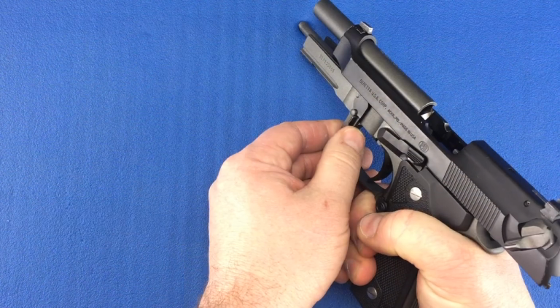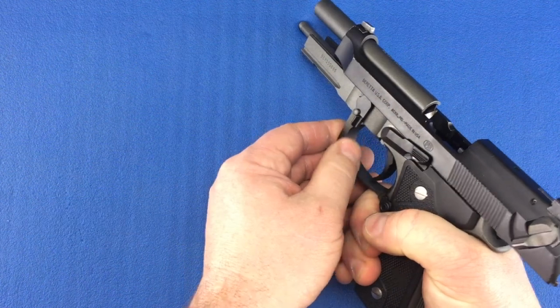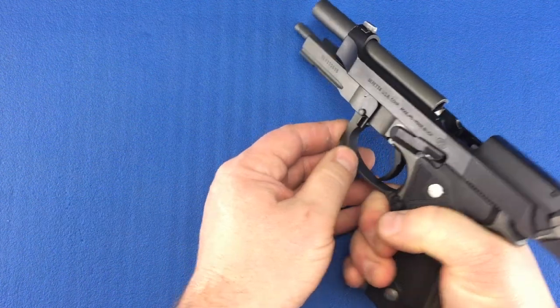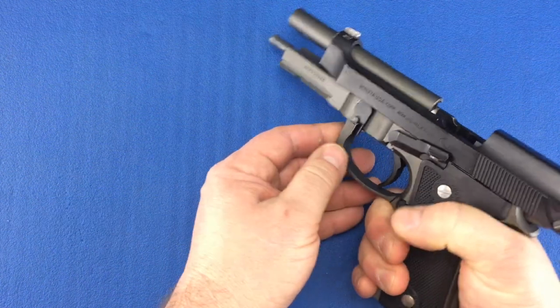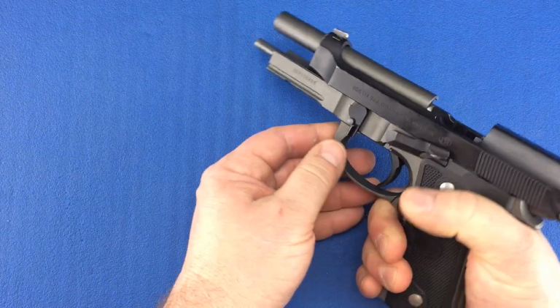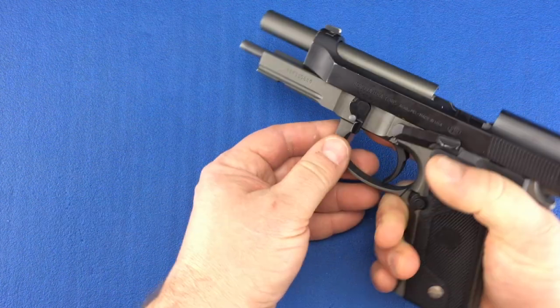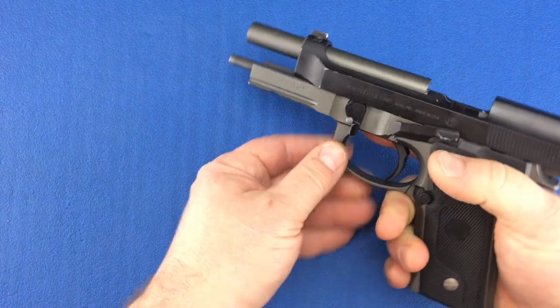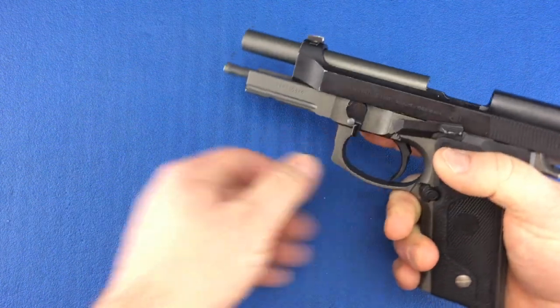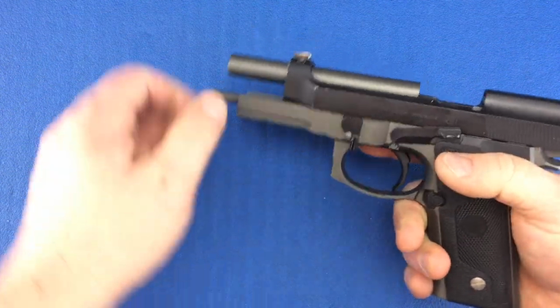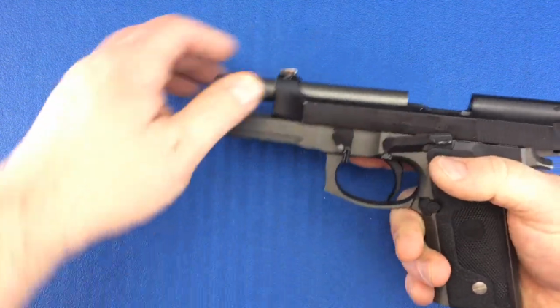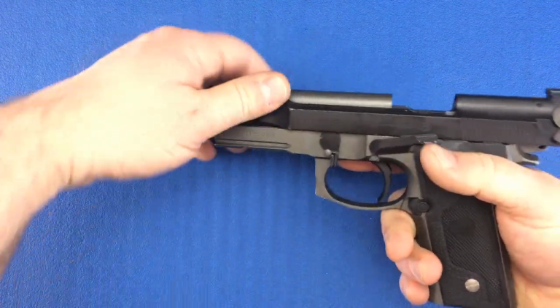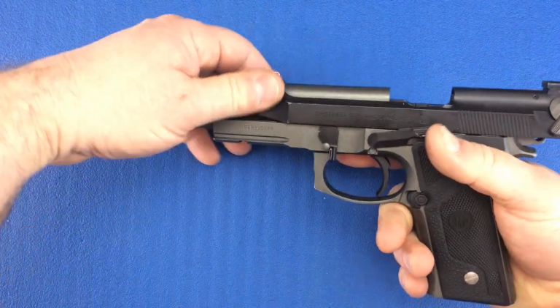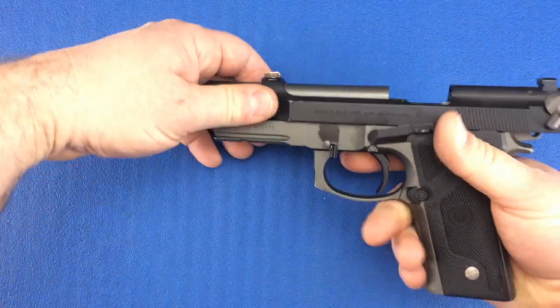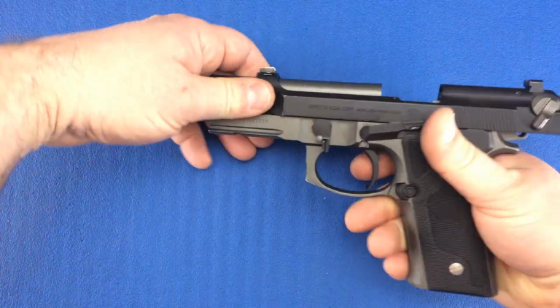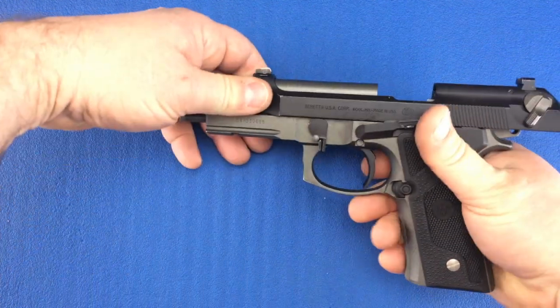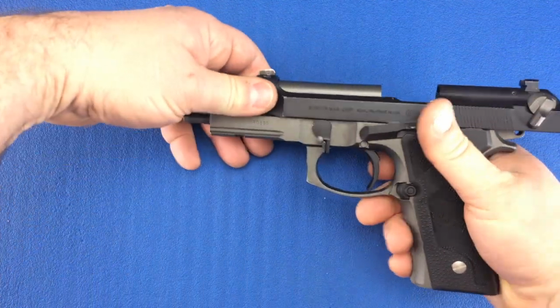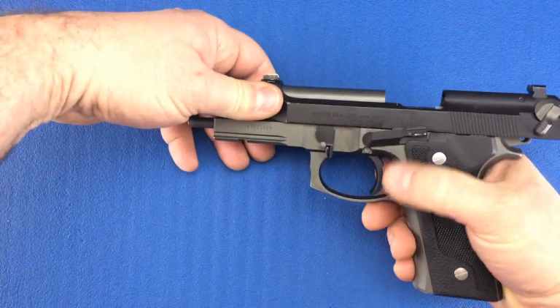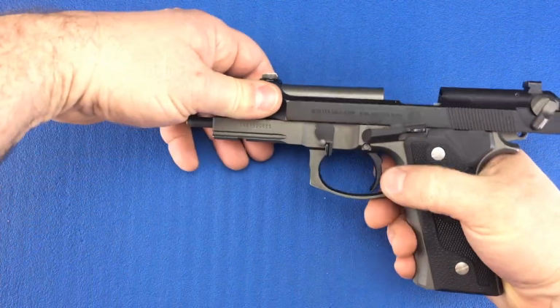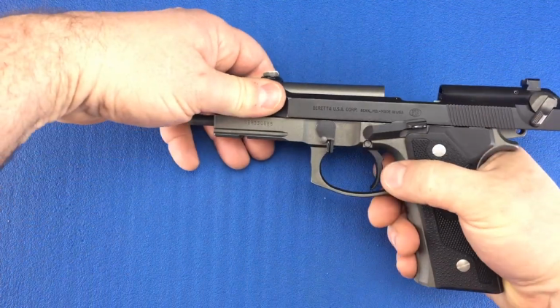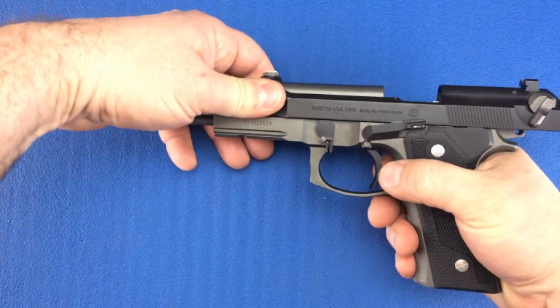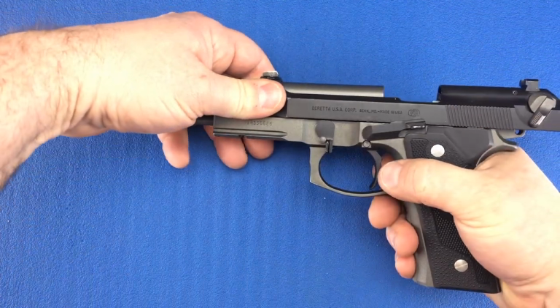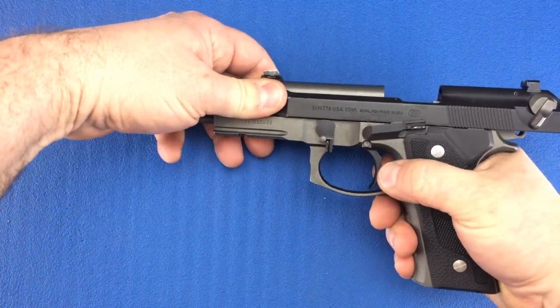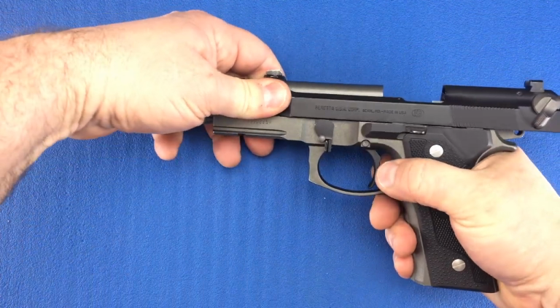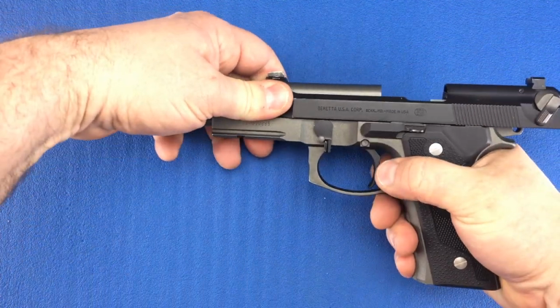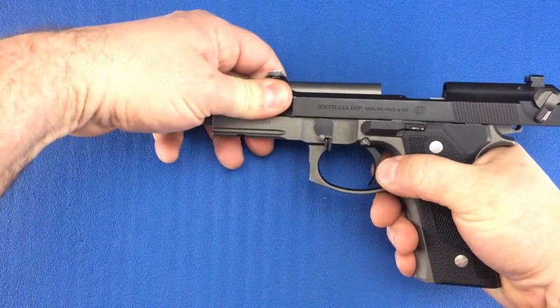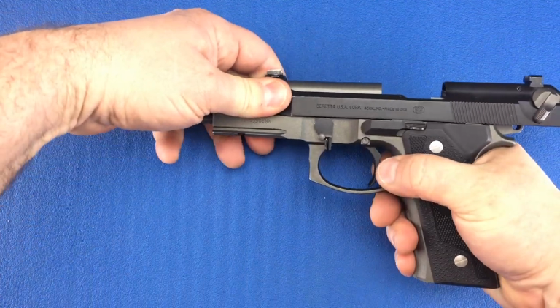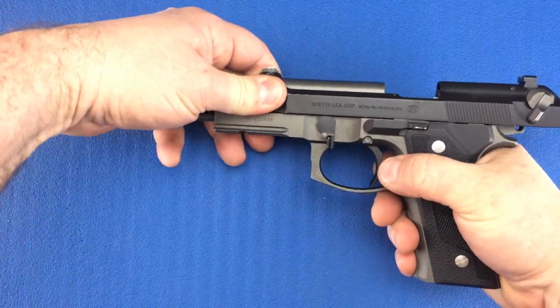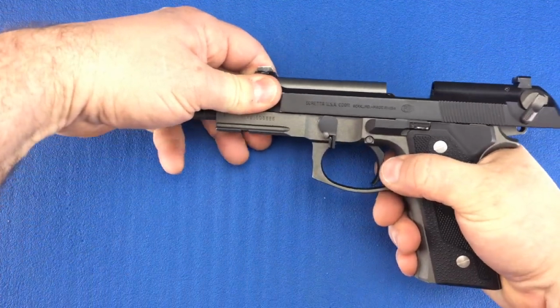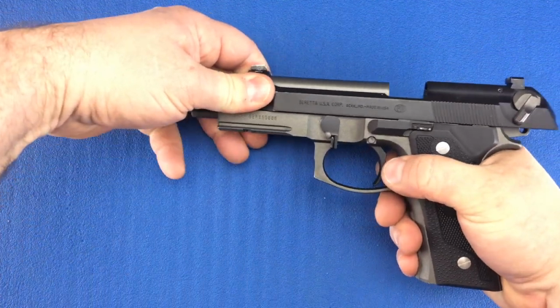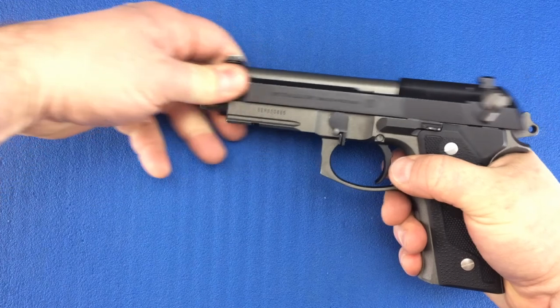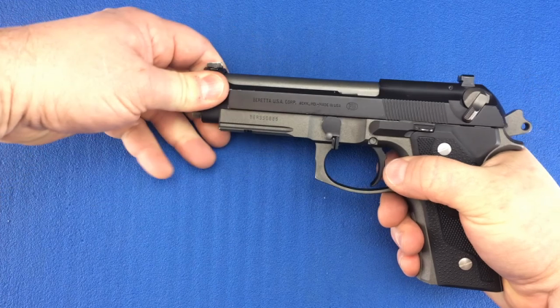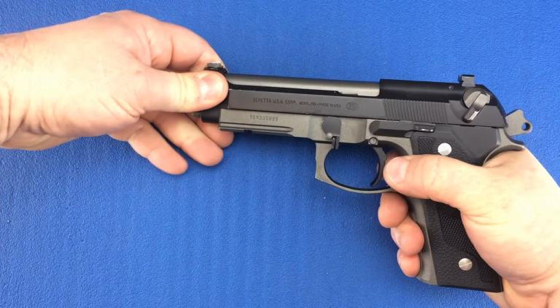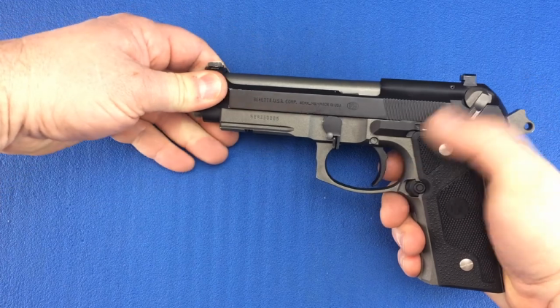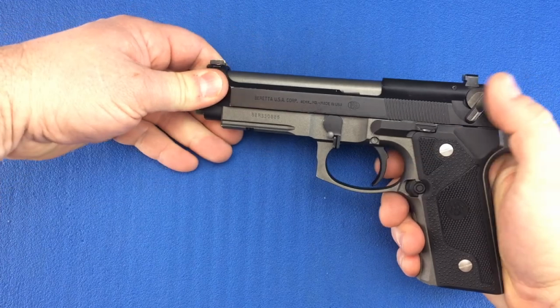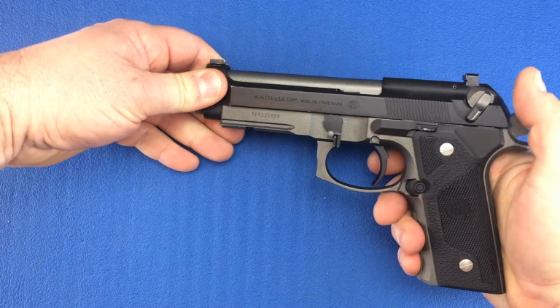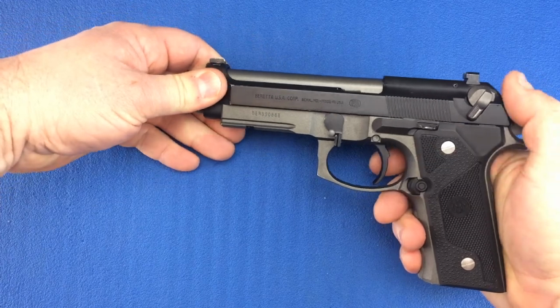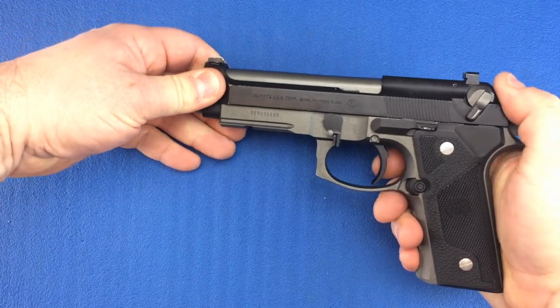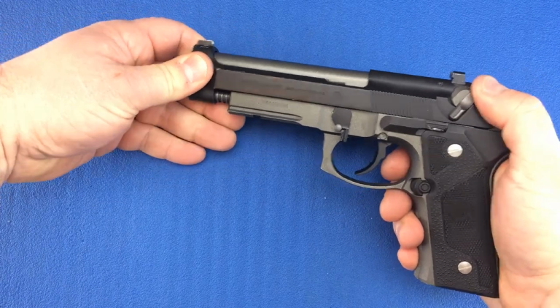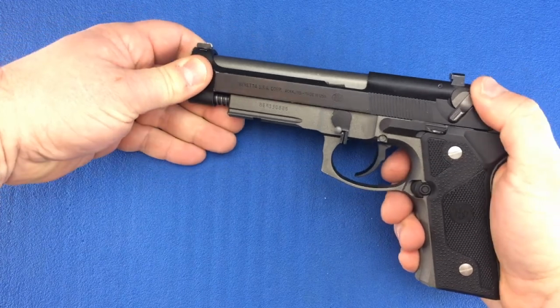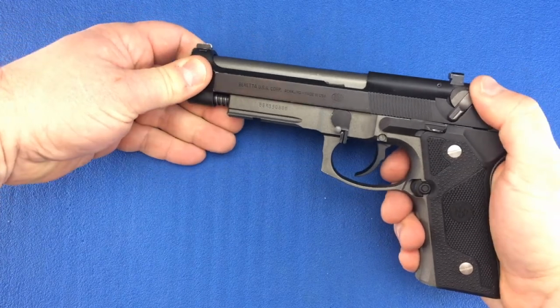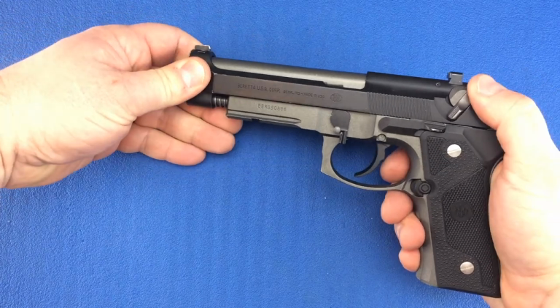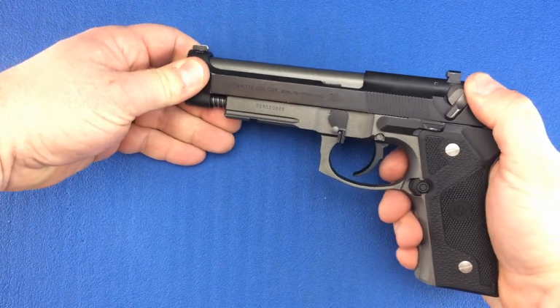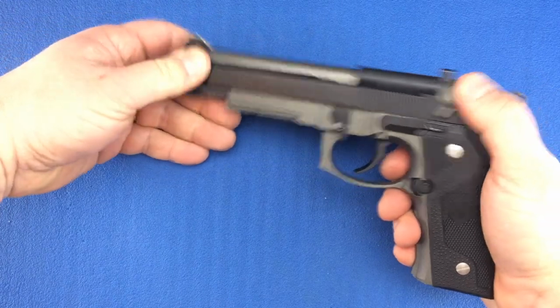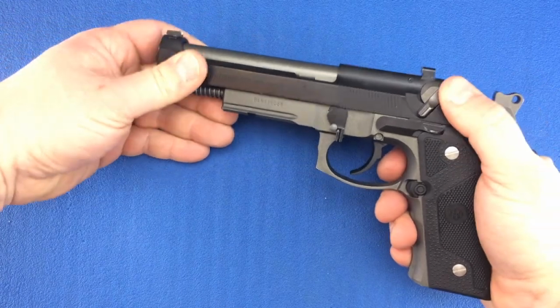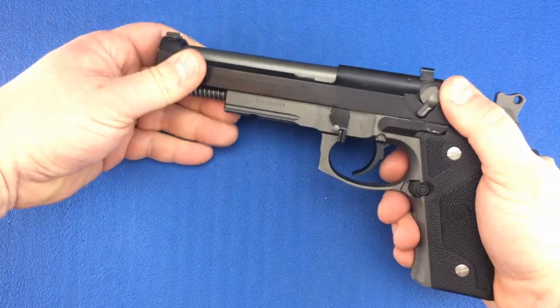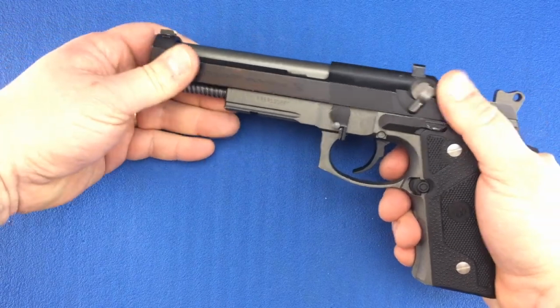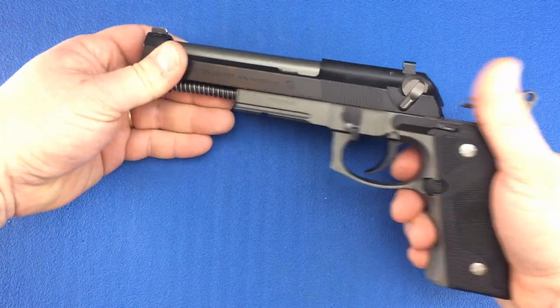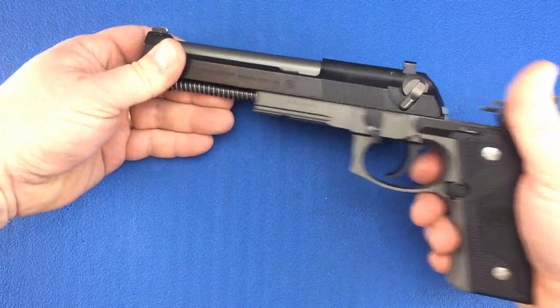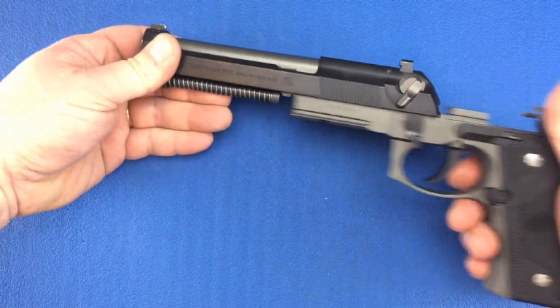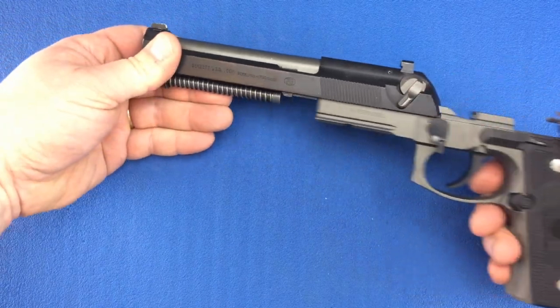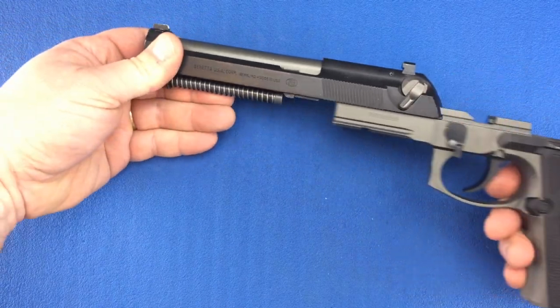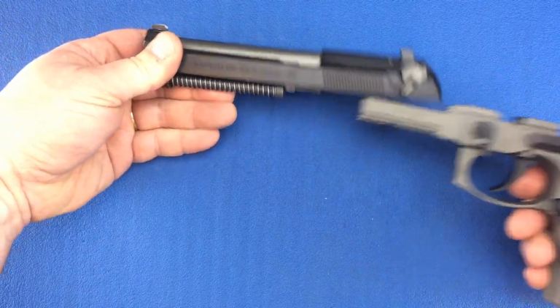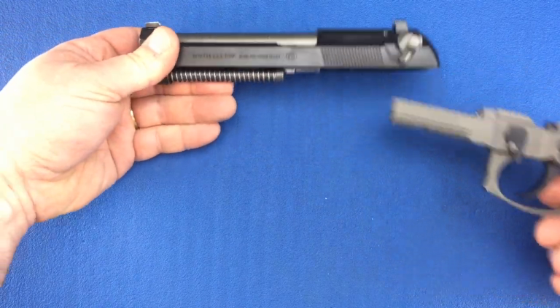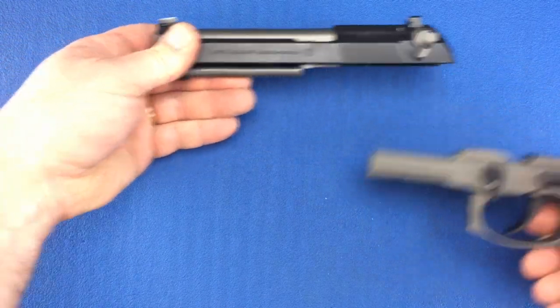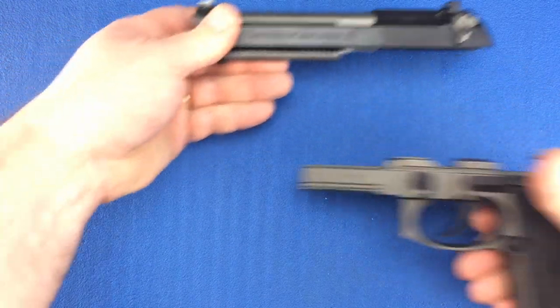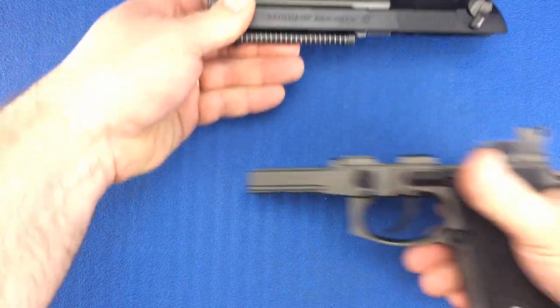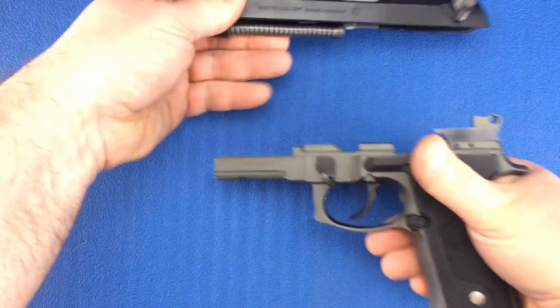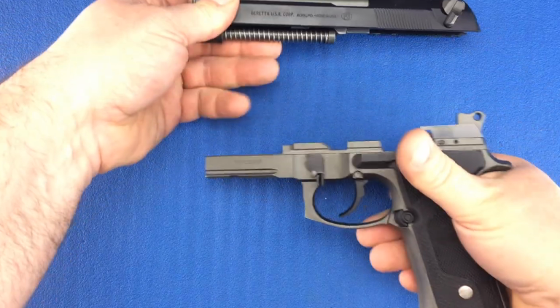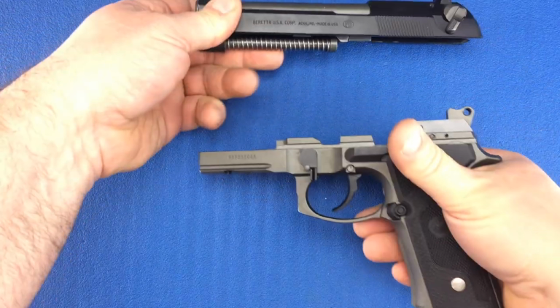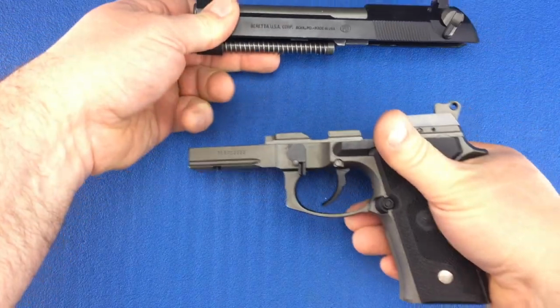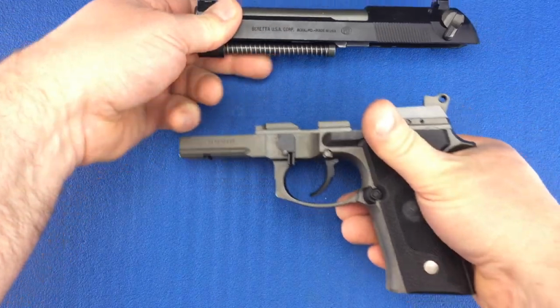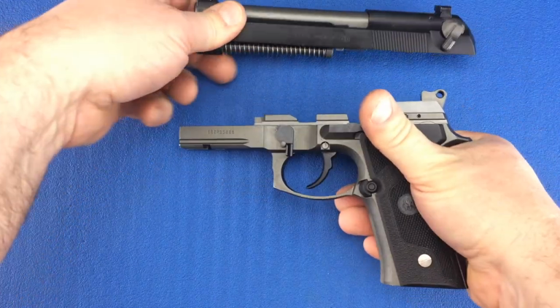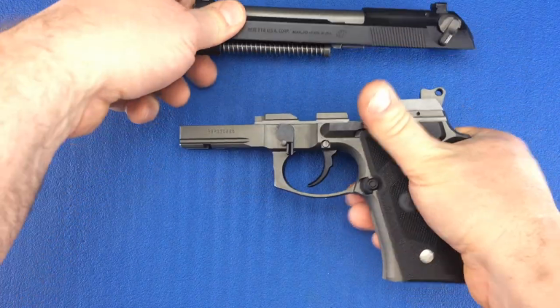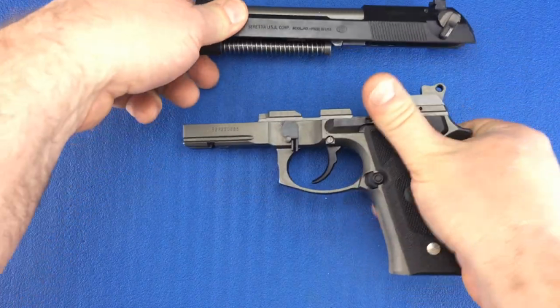Resist the temptation to press down on the slide lock. Instead, push the slide back a little to release it, and then pull the slide off the frame.